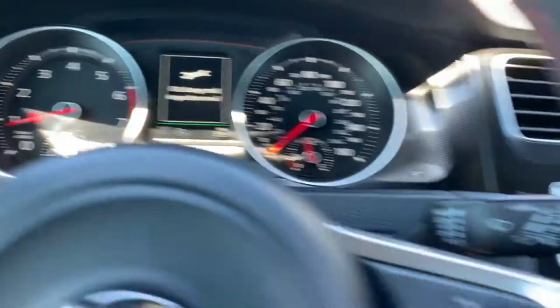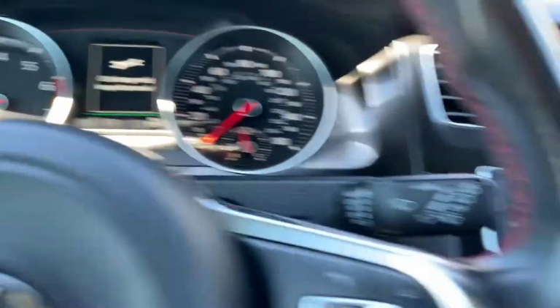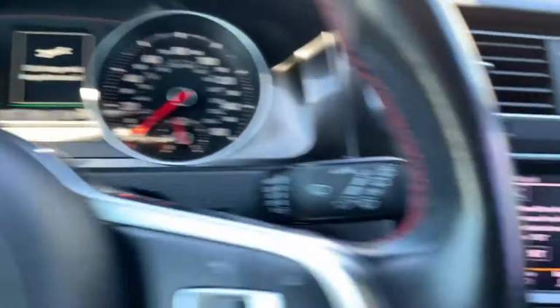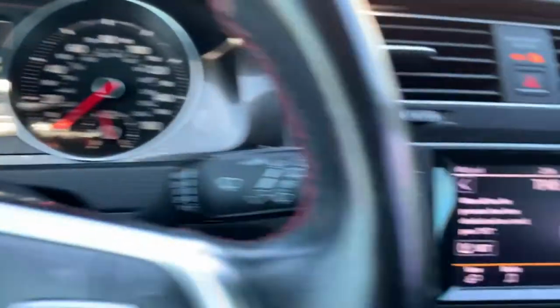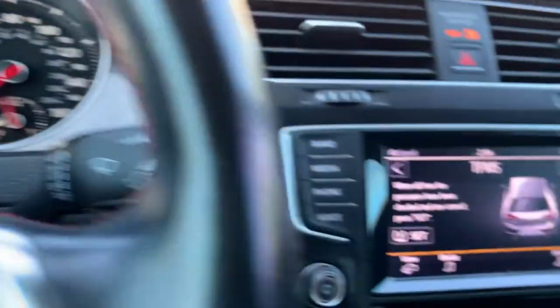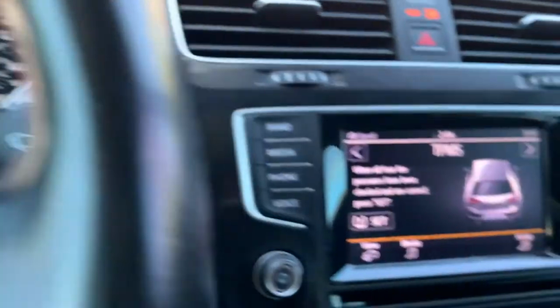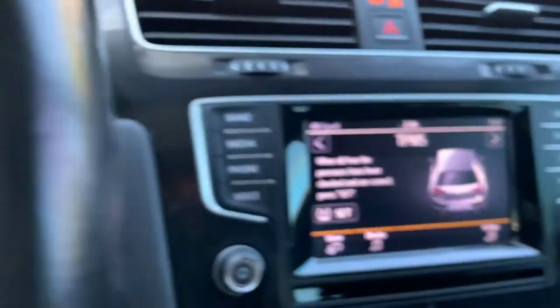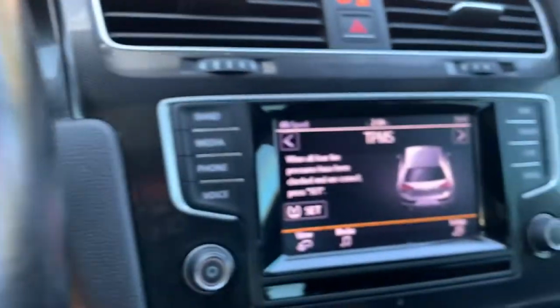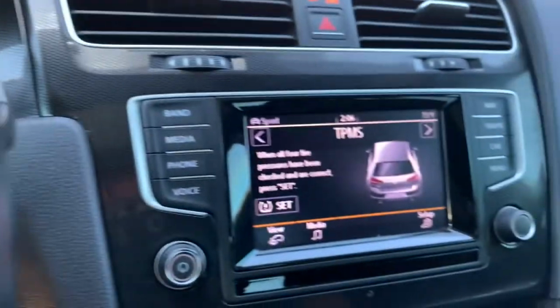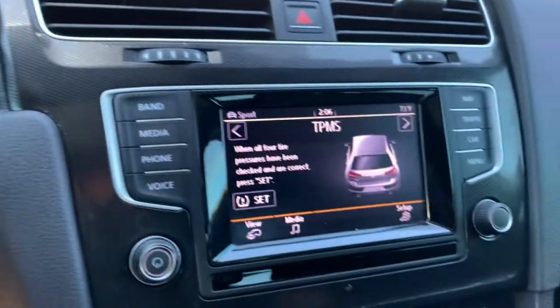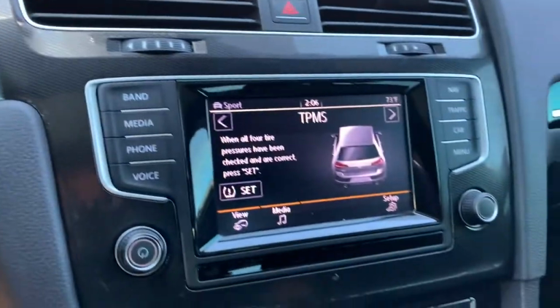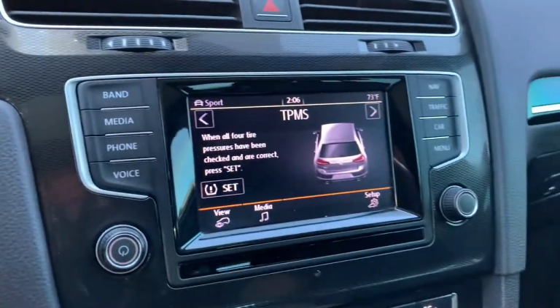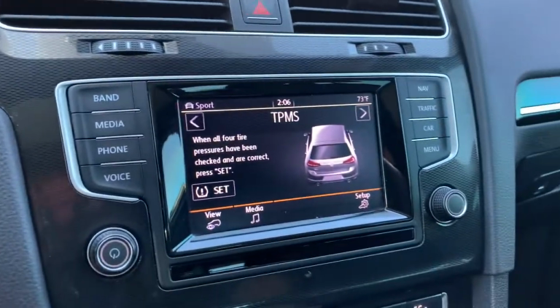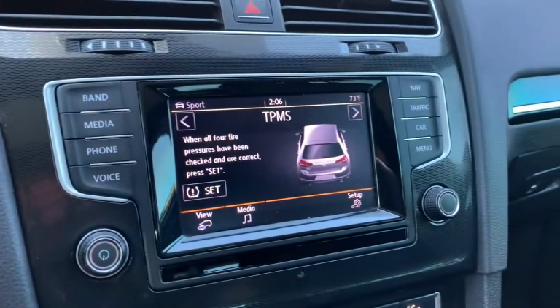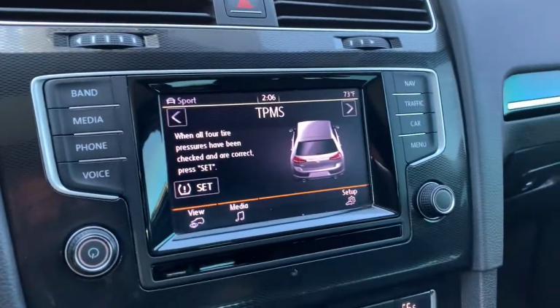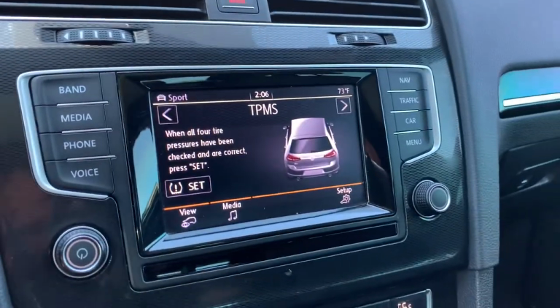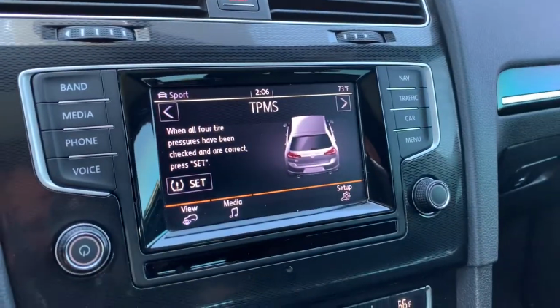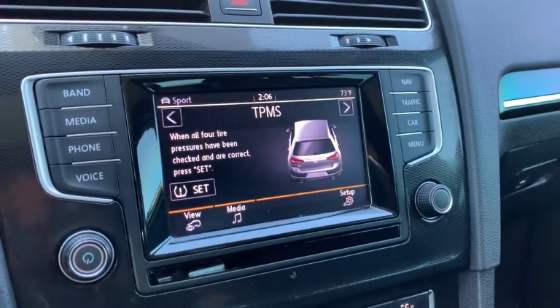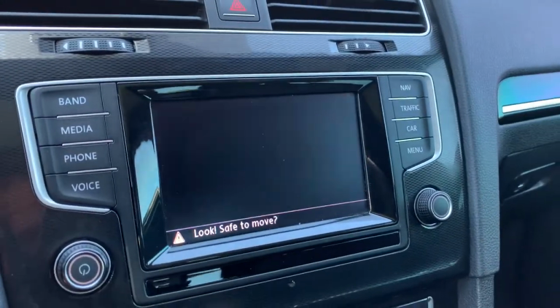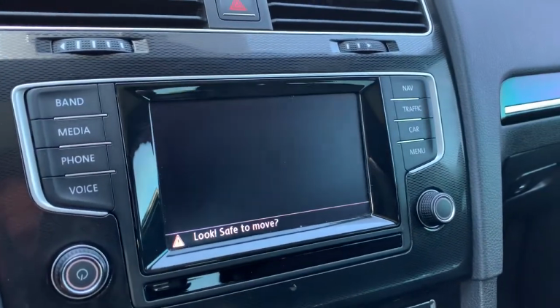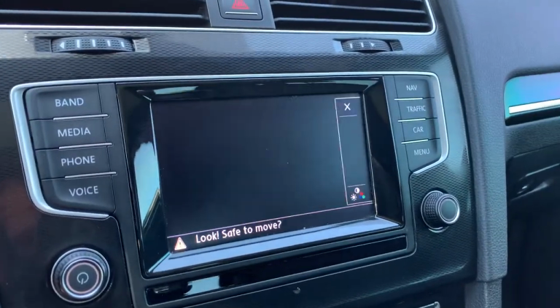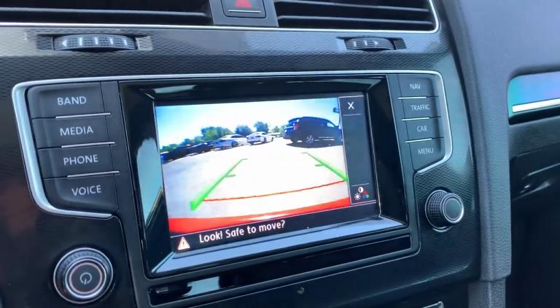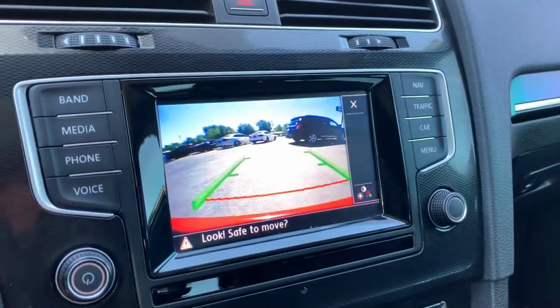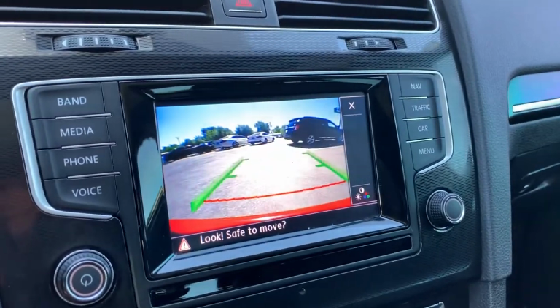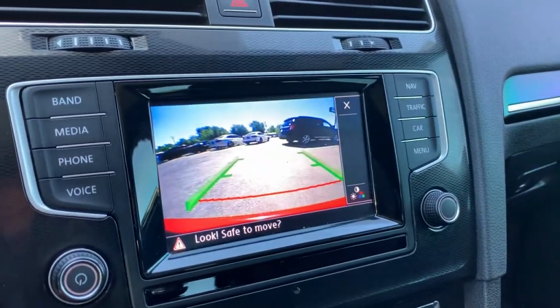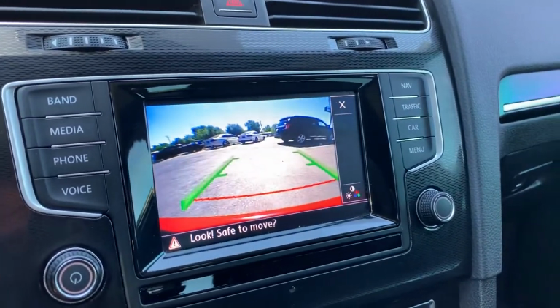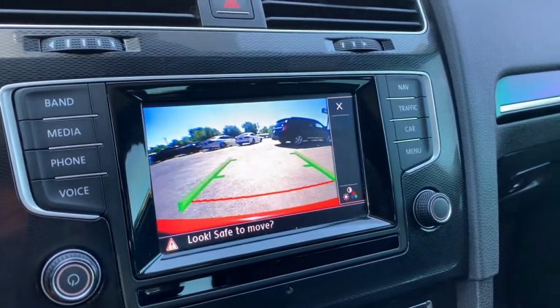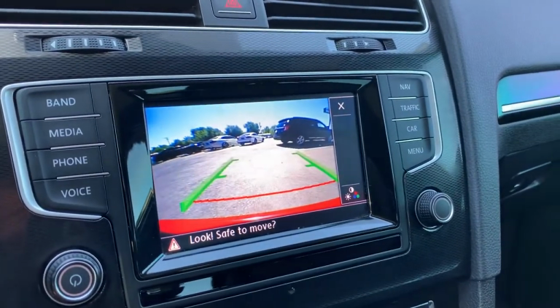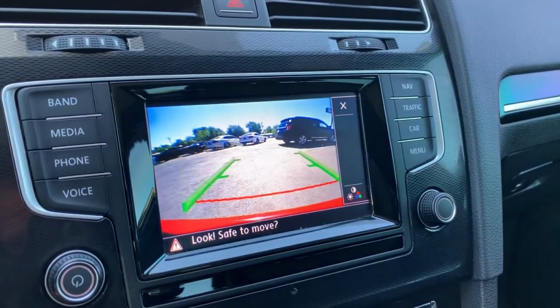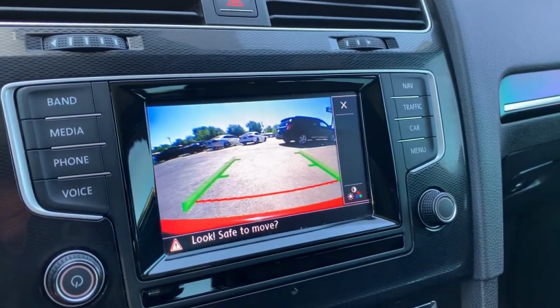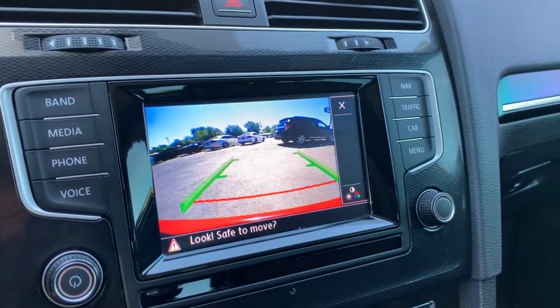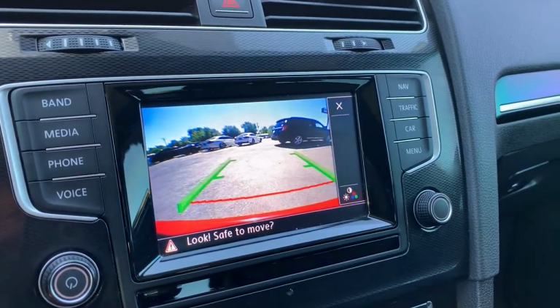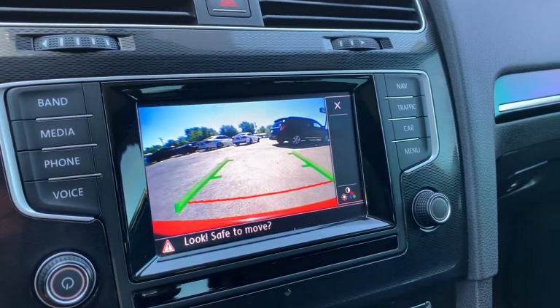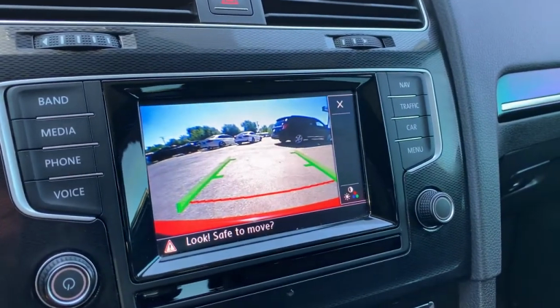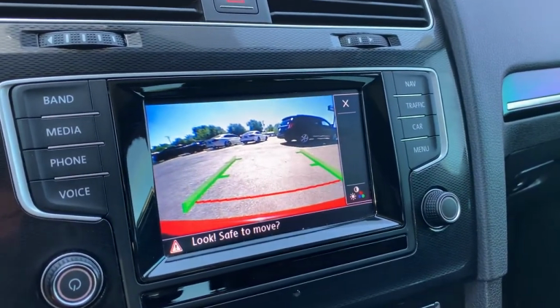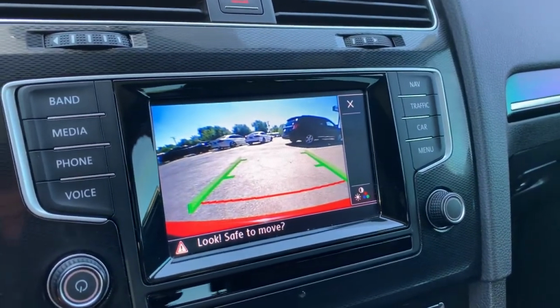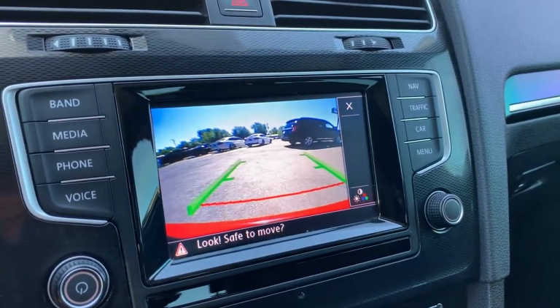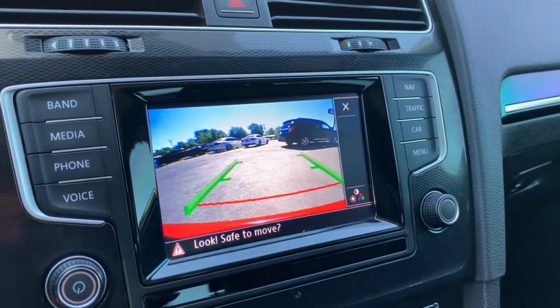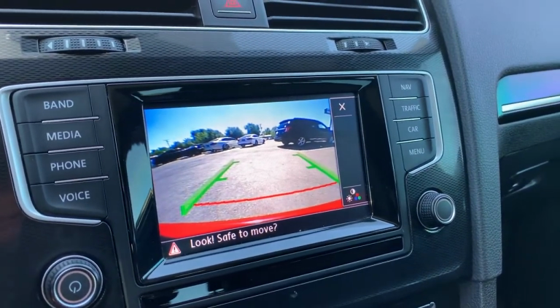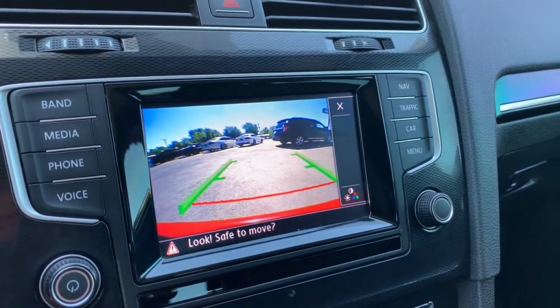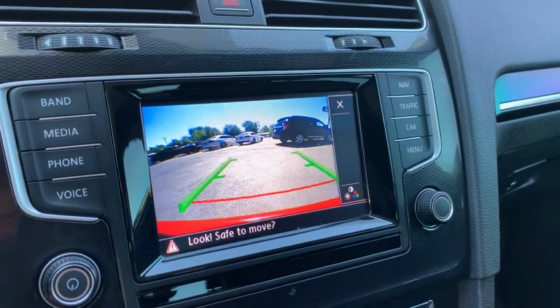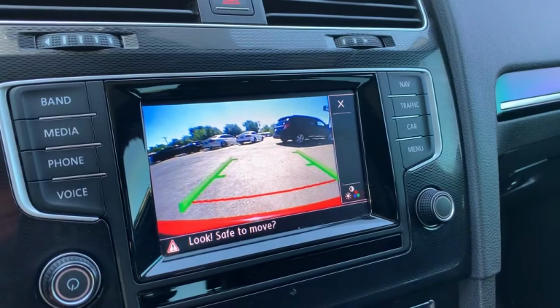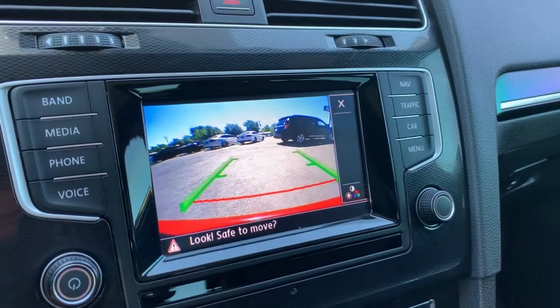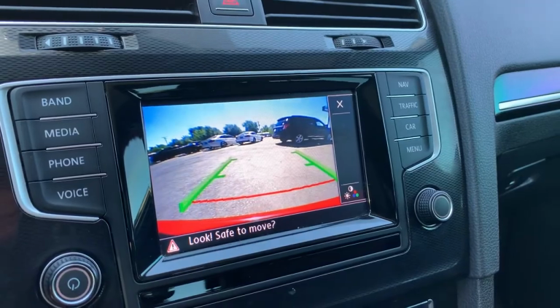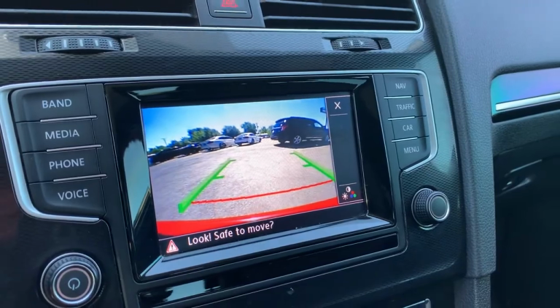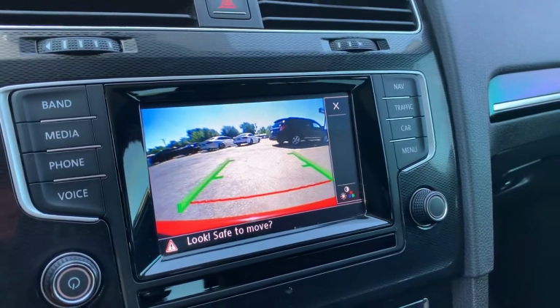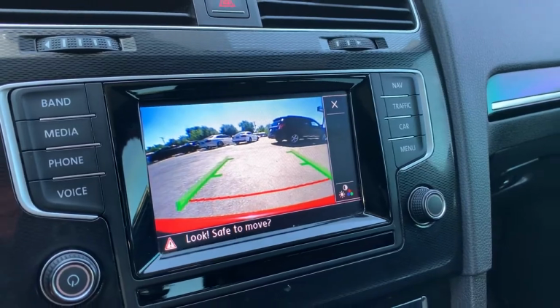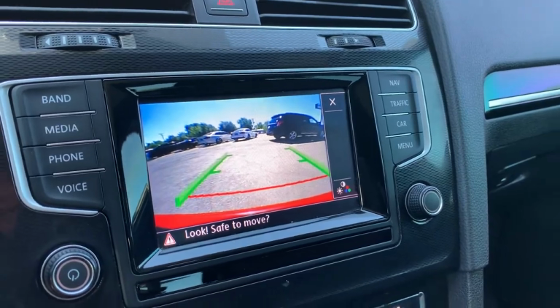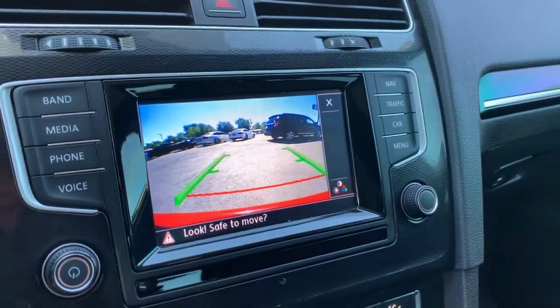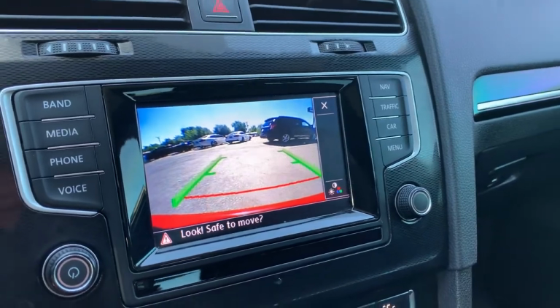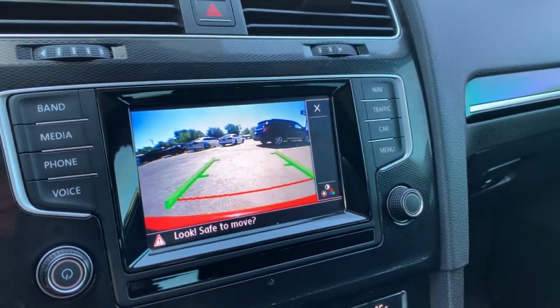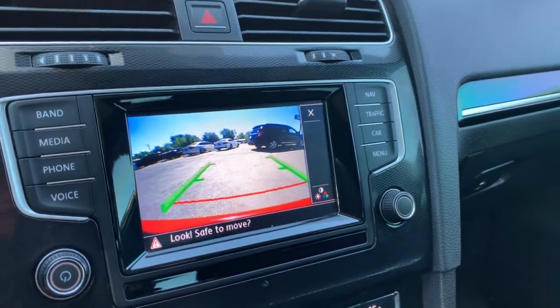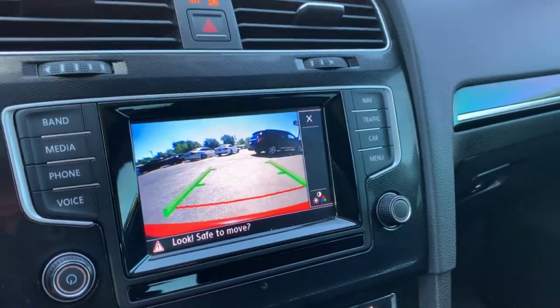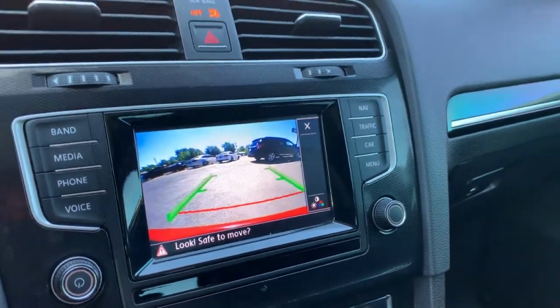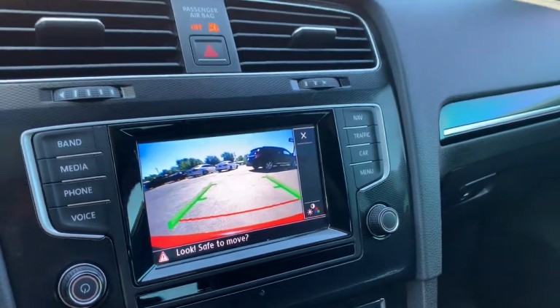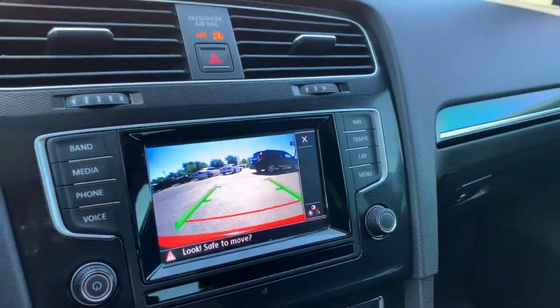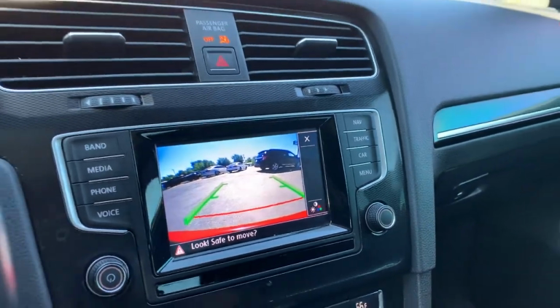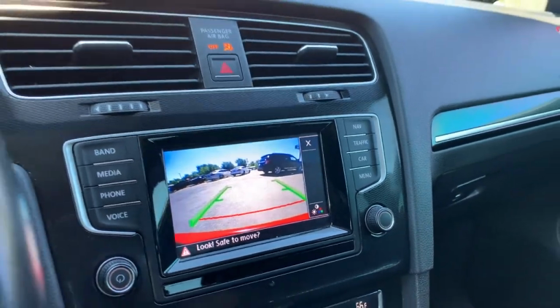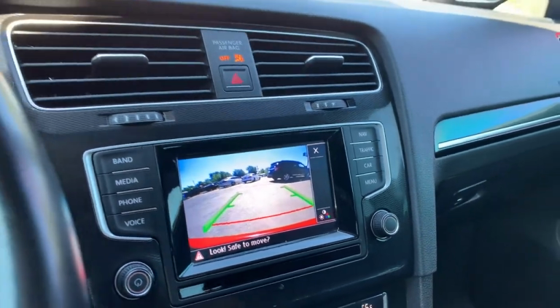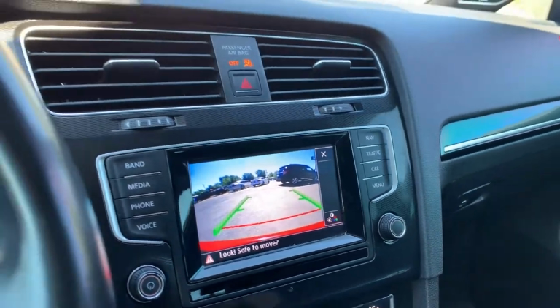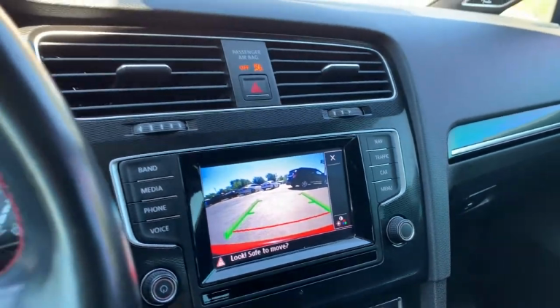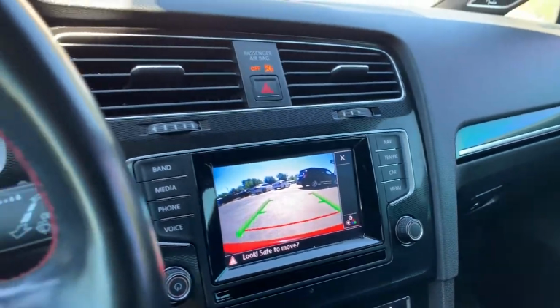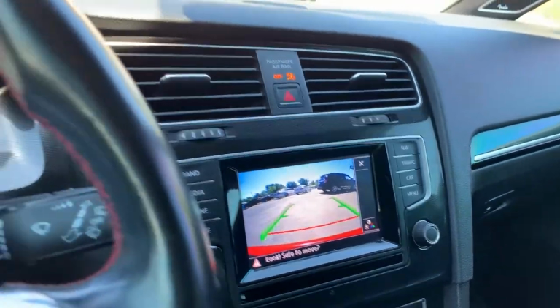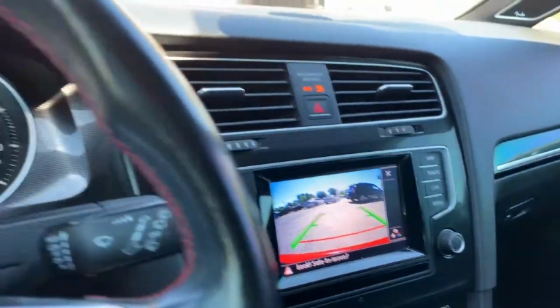In order to see the backup camera, I just put it in reverse. There we go — and you can see the backup camera.